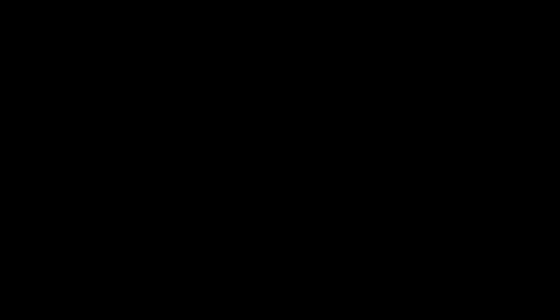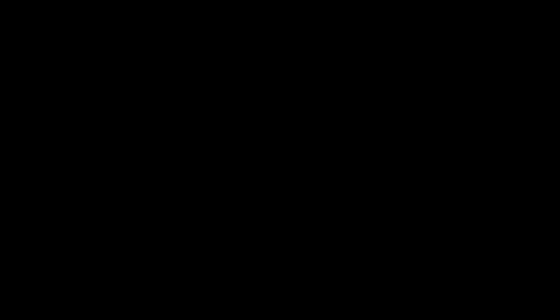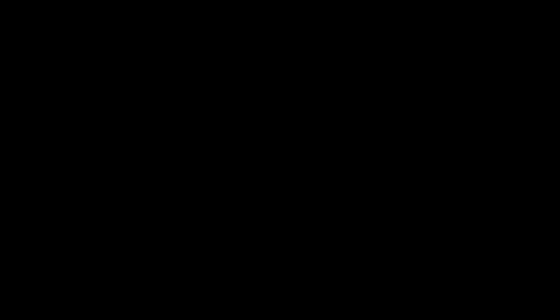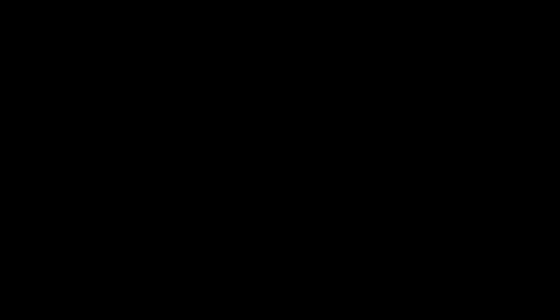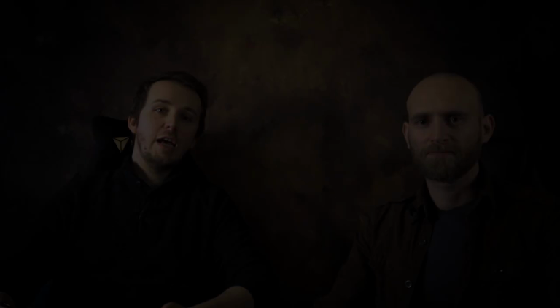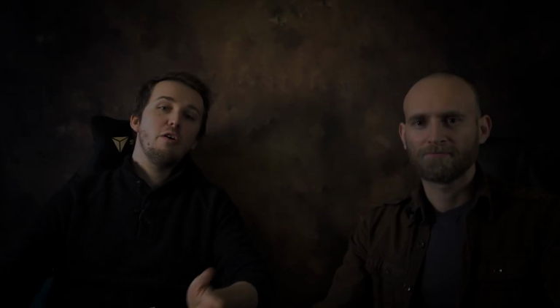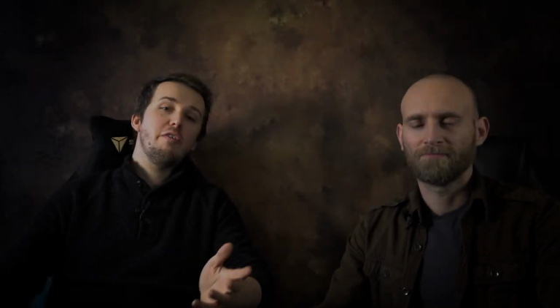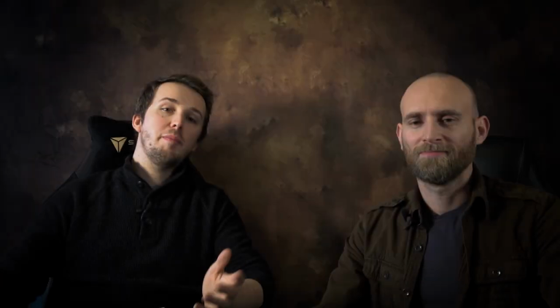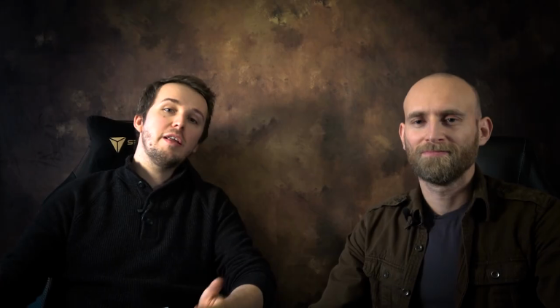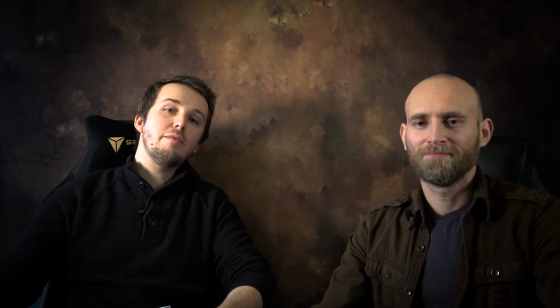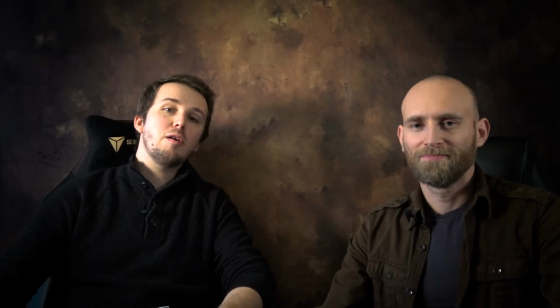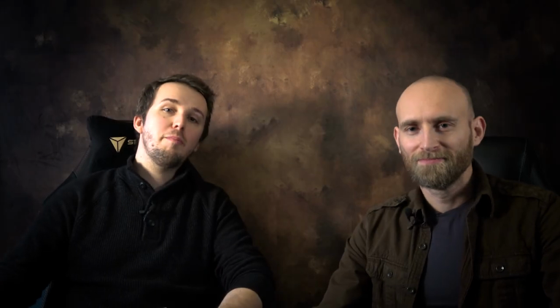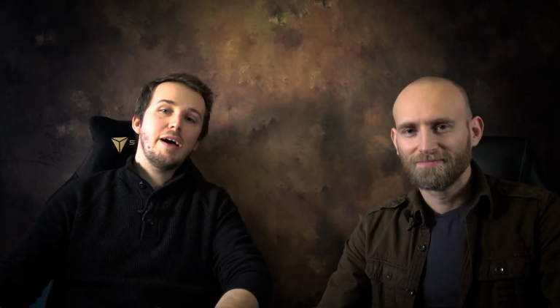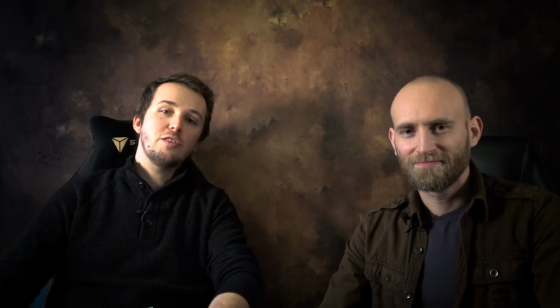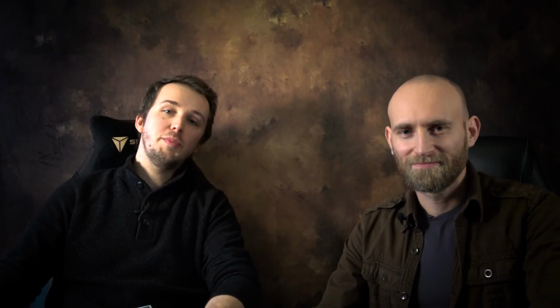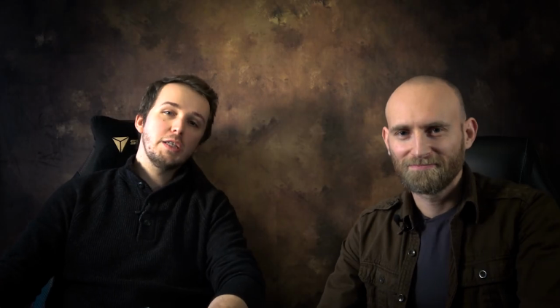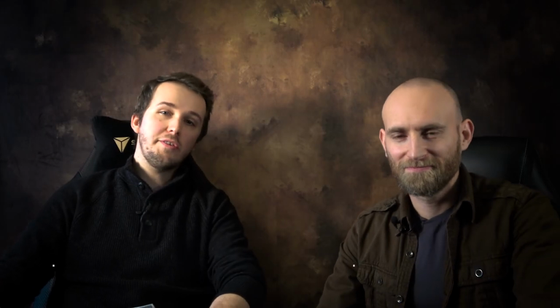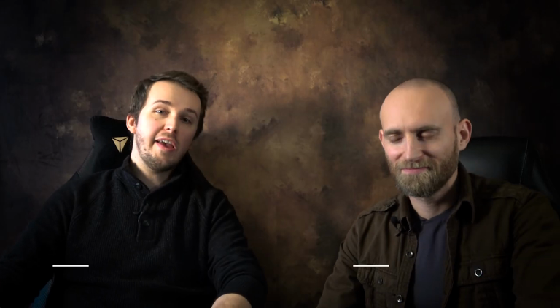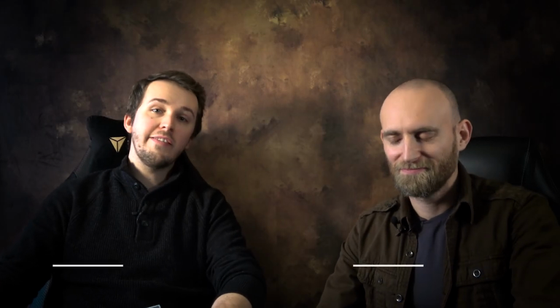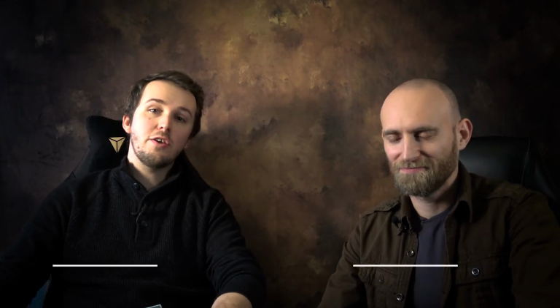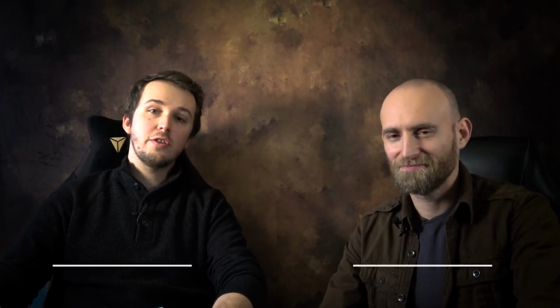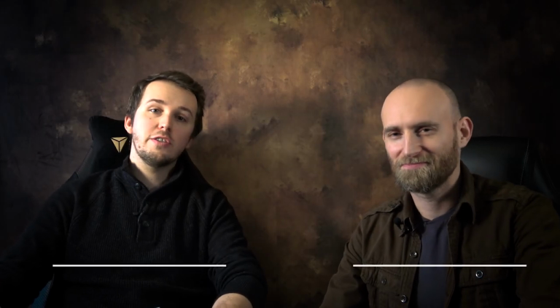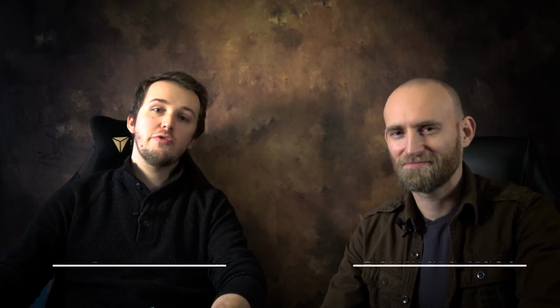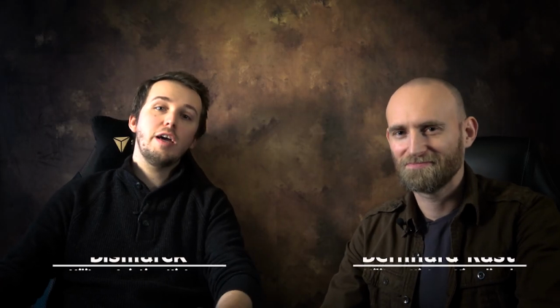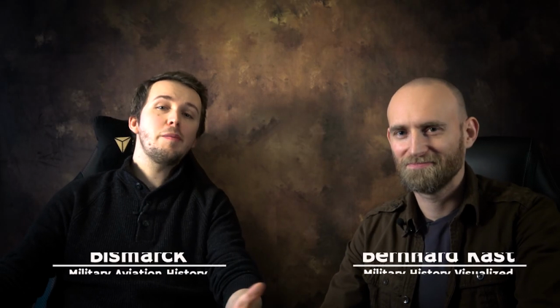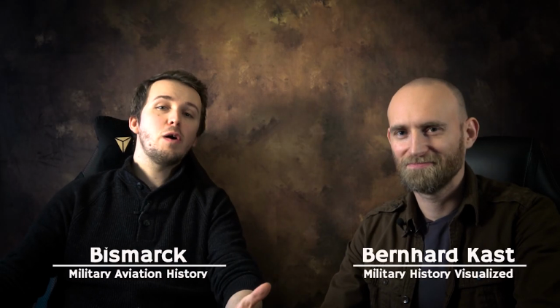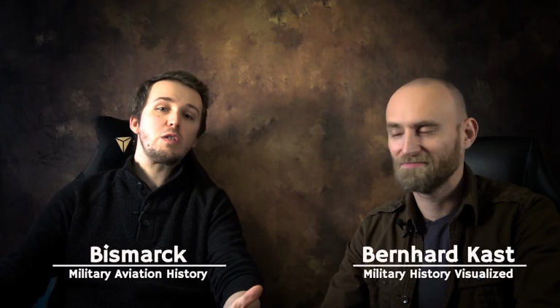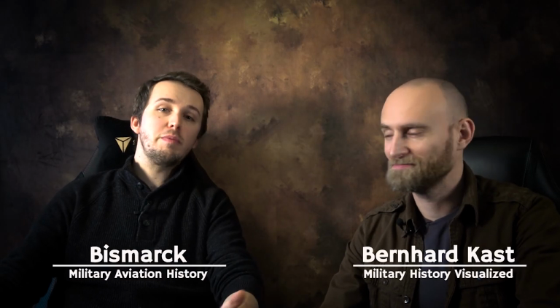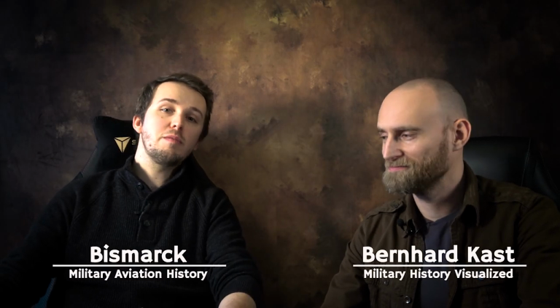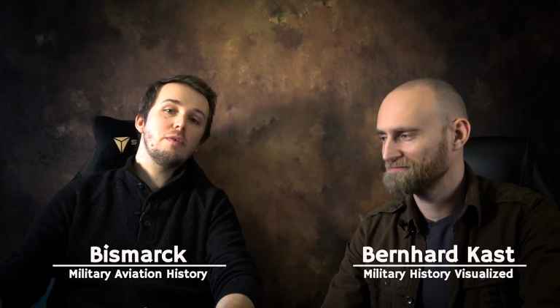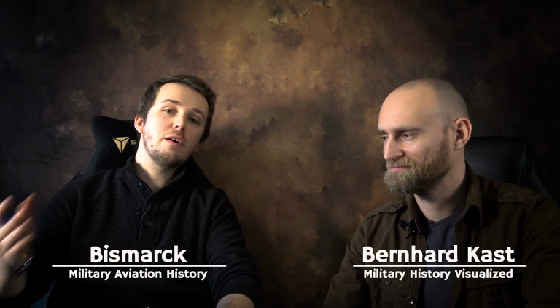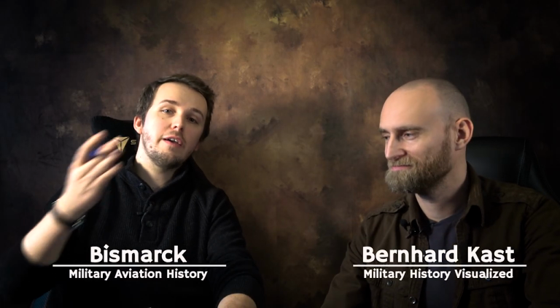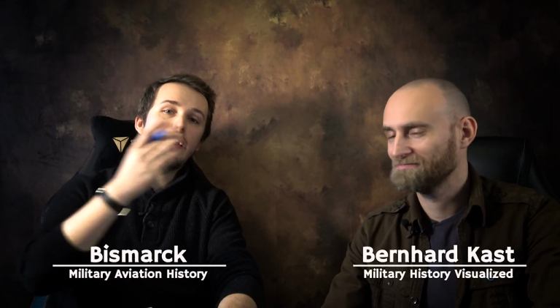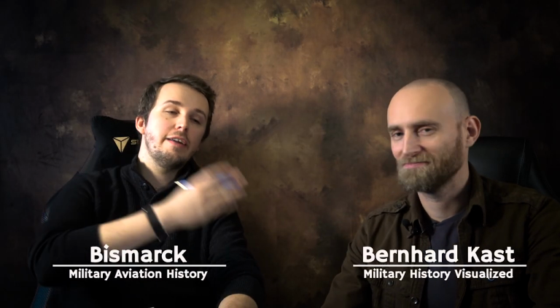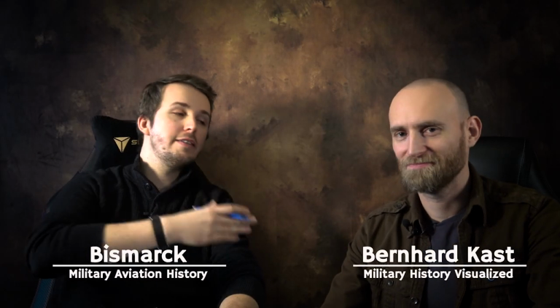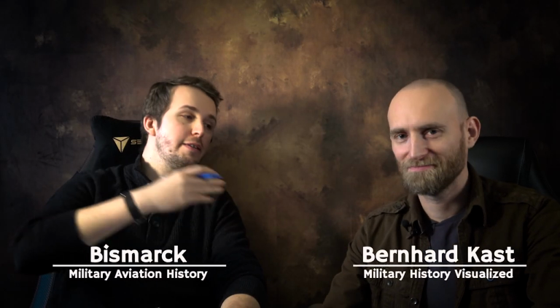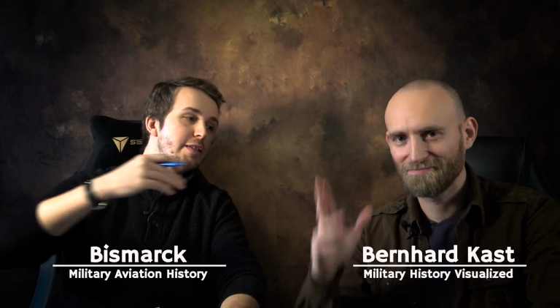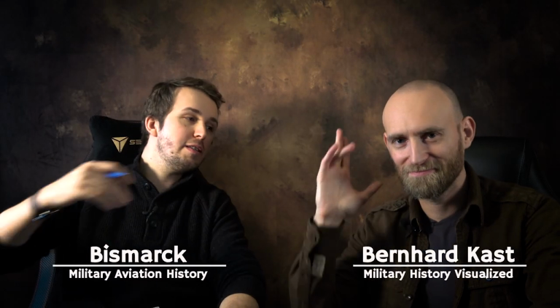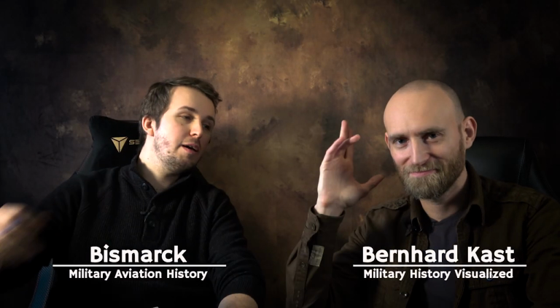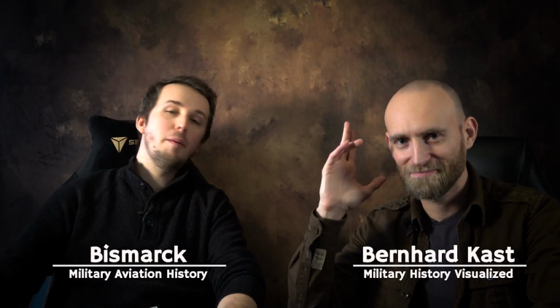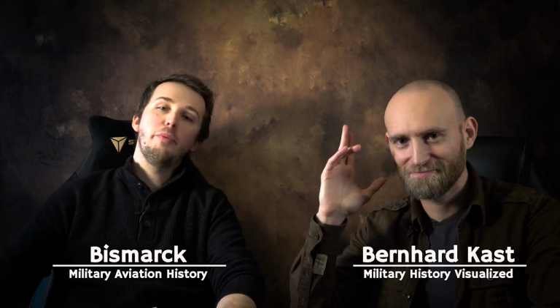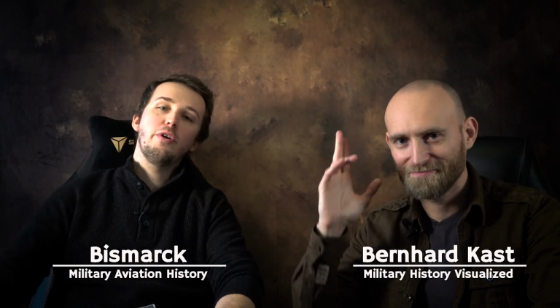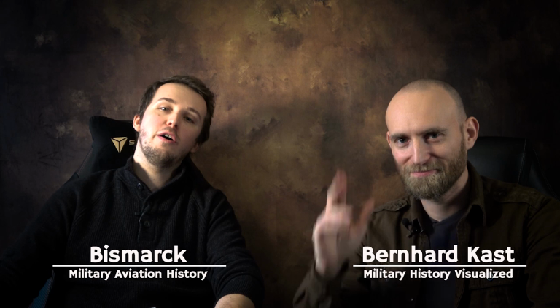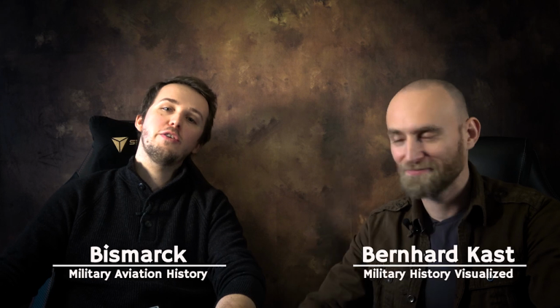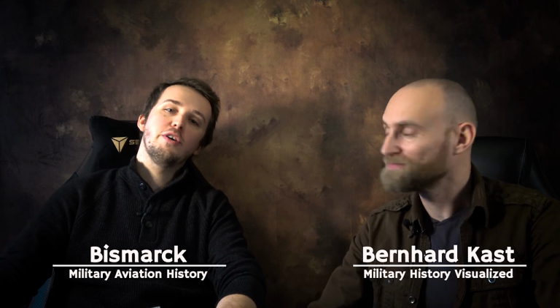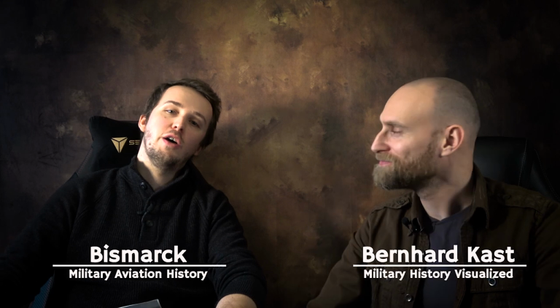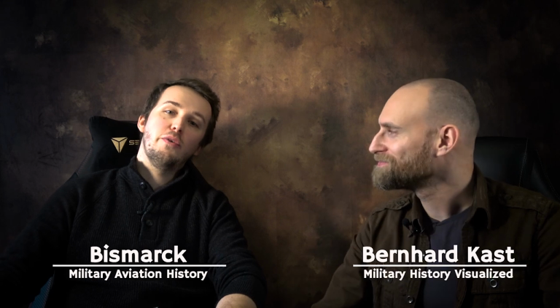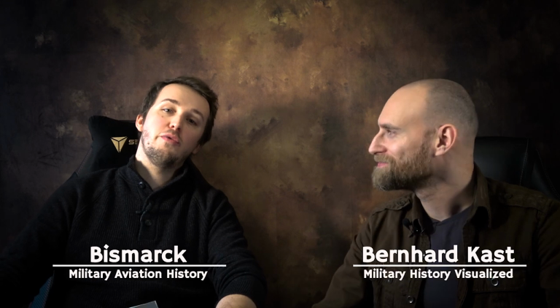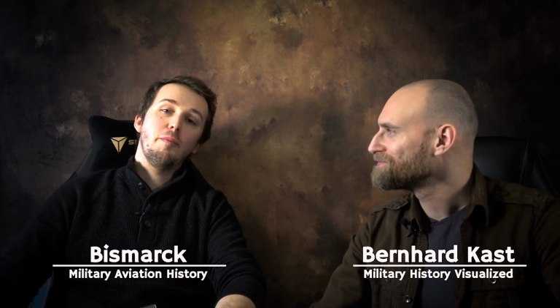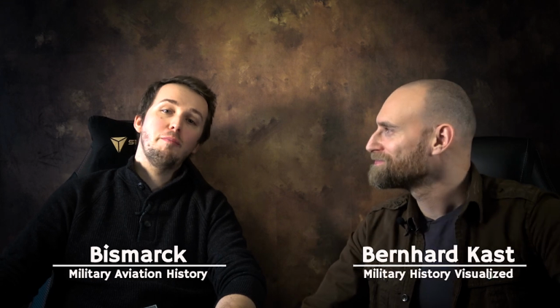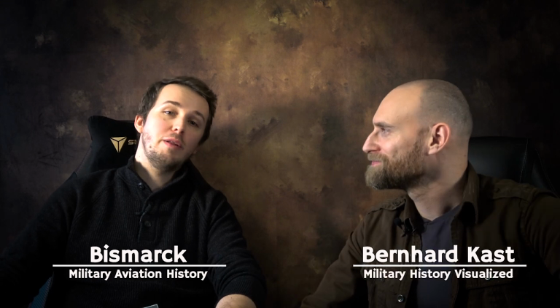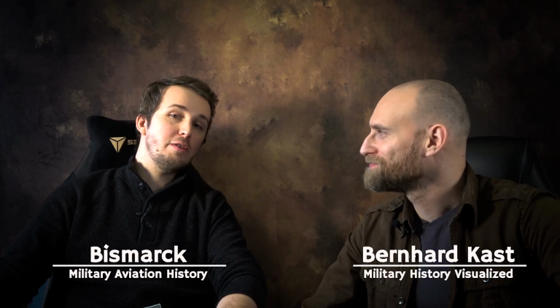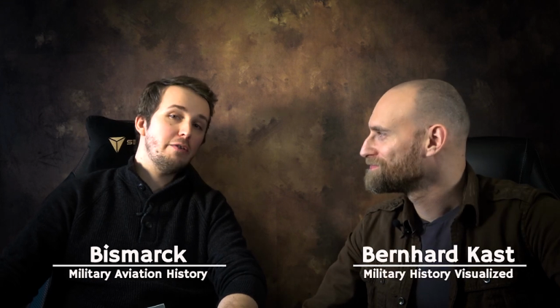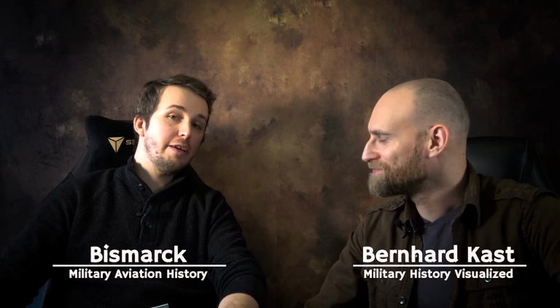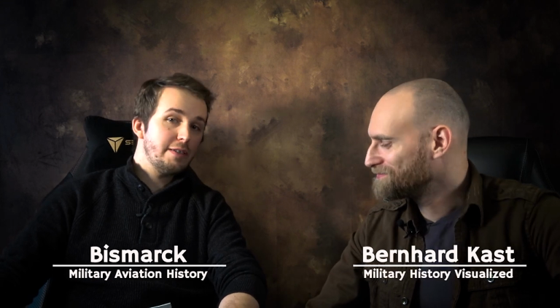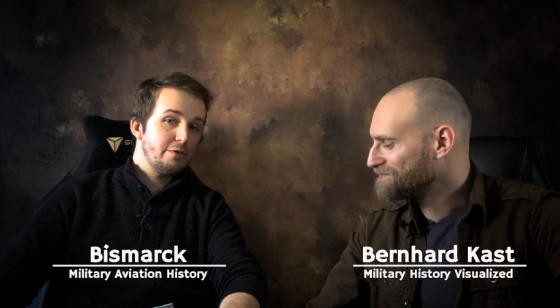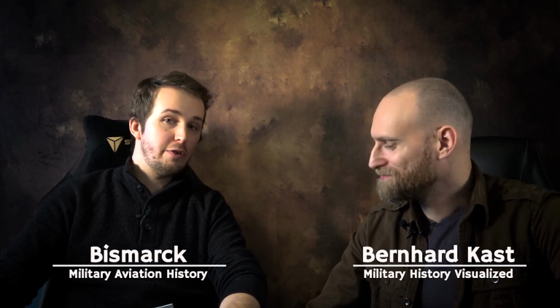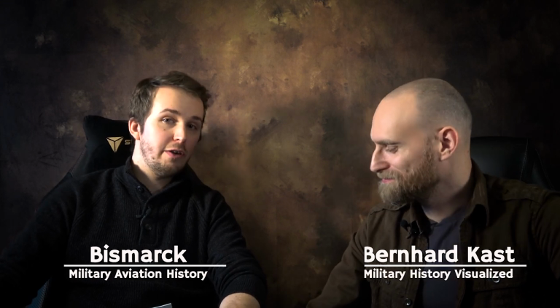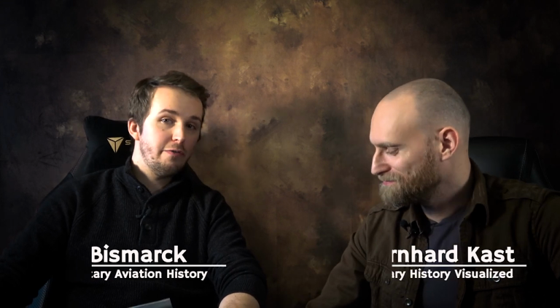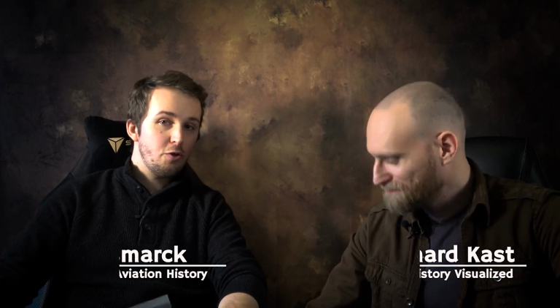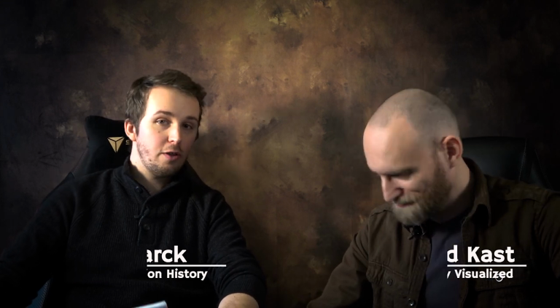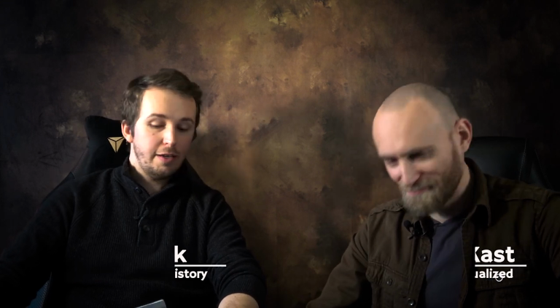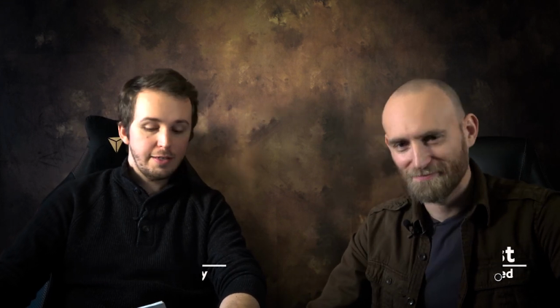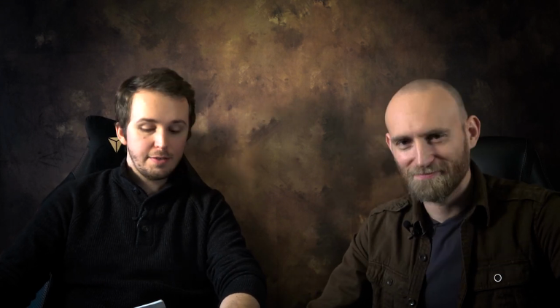Hello everybody and welcome back to Military Aviation History. I'm your host Bismarck and this is Bernhard from Military History Visualized.